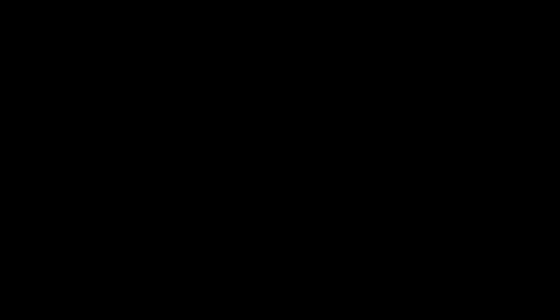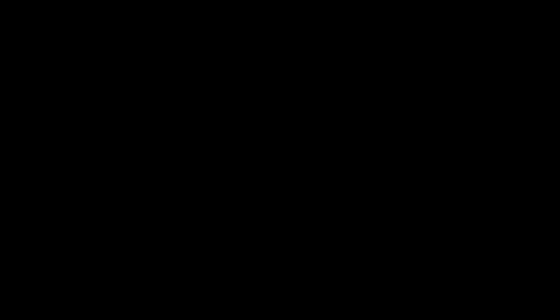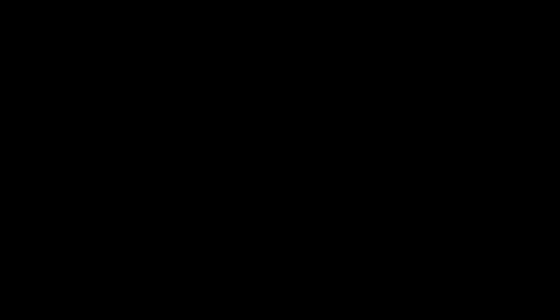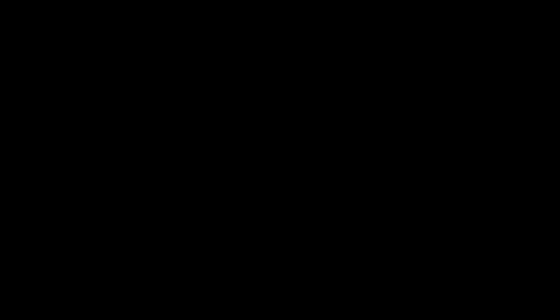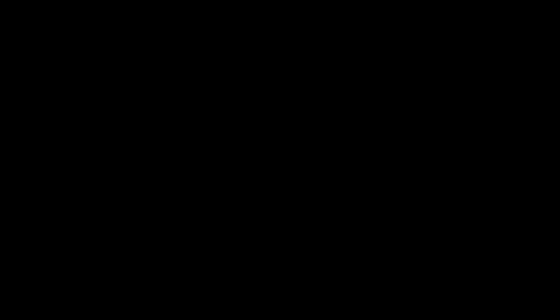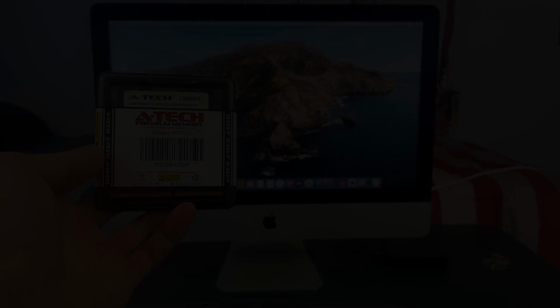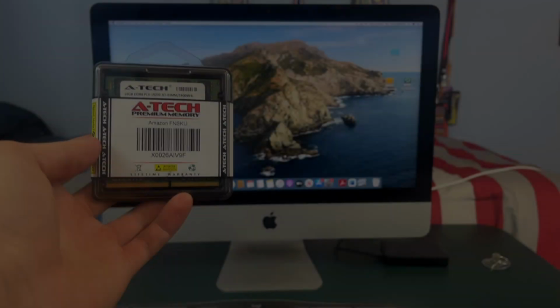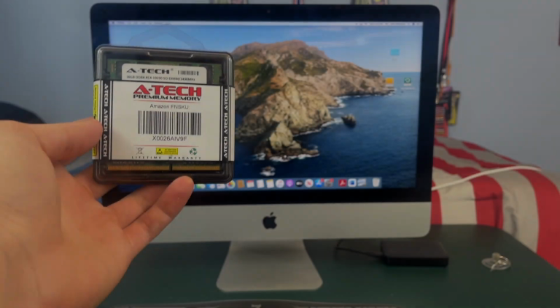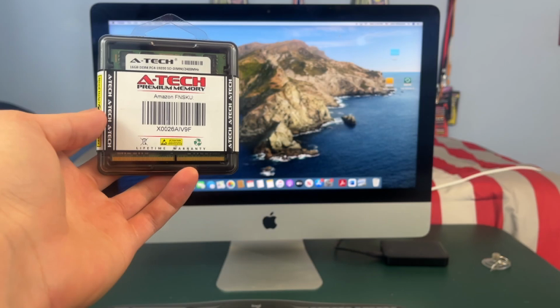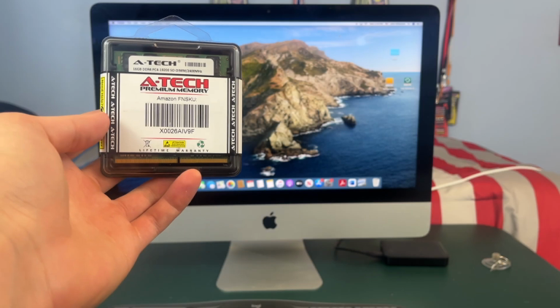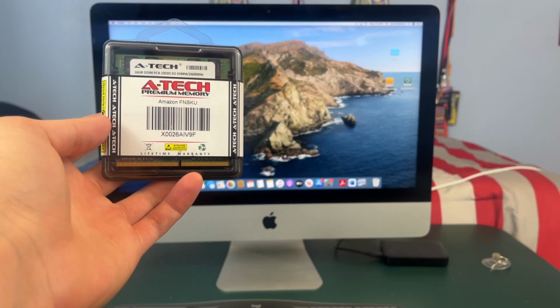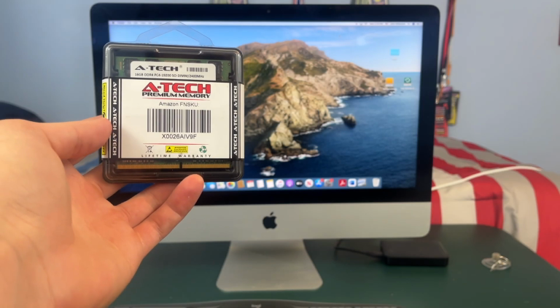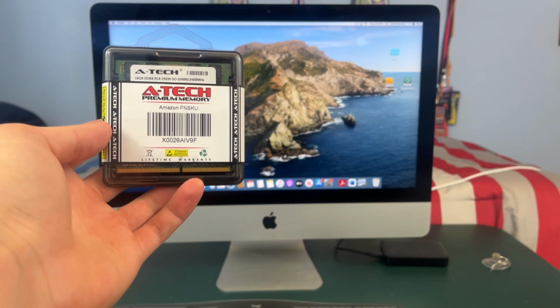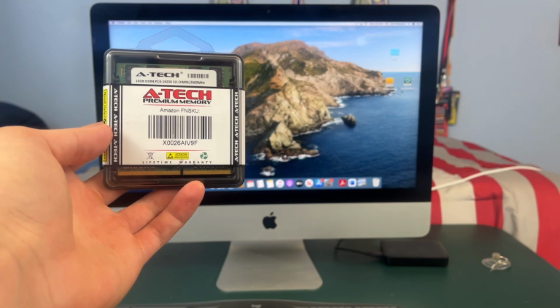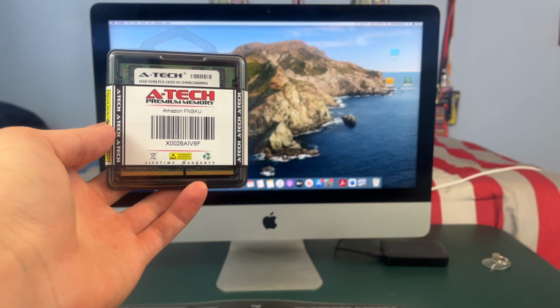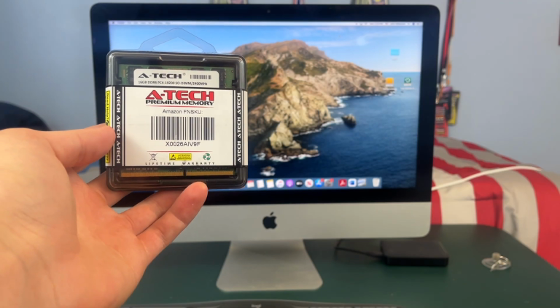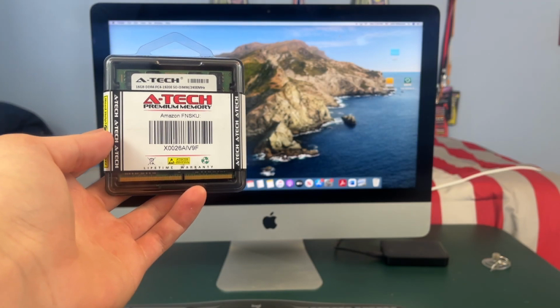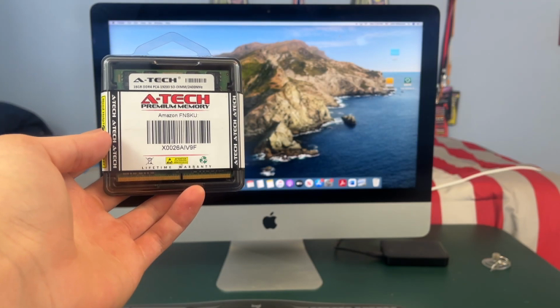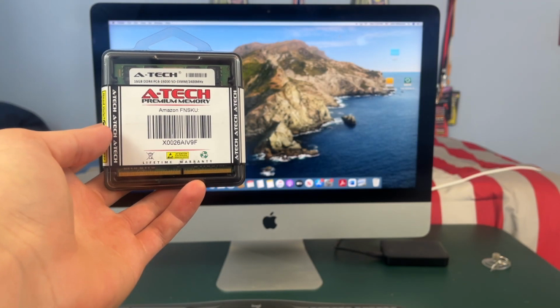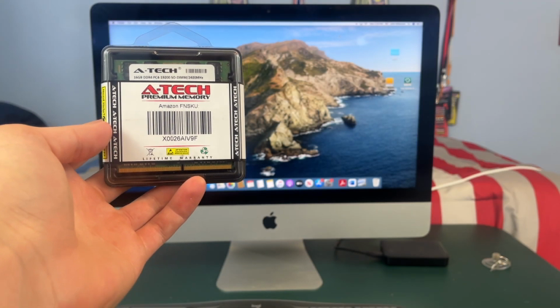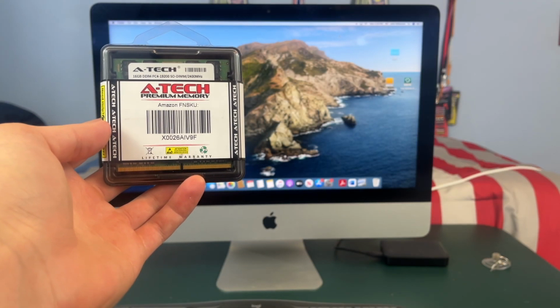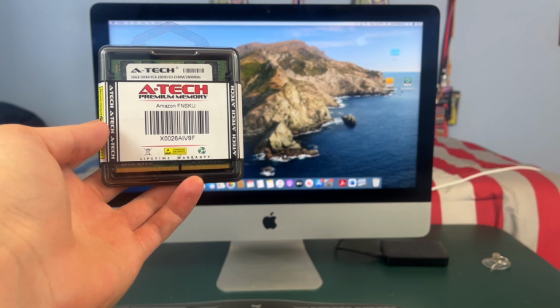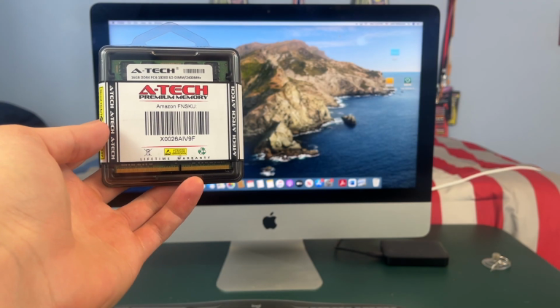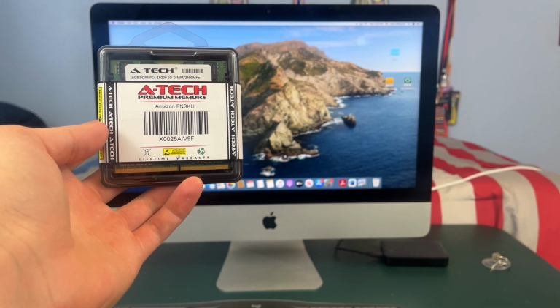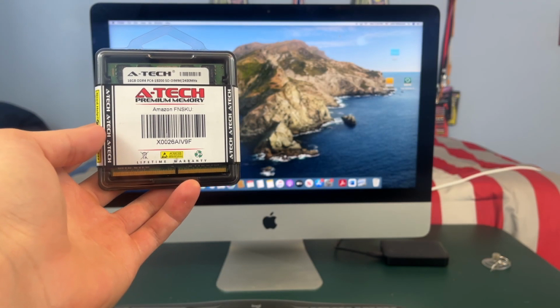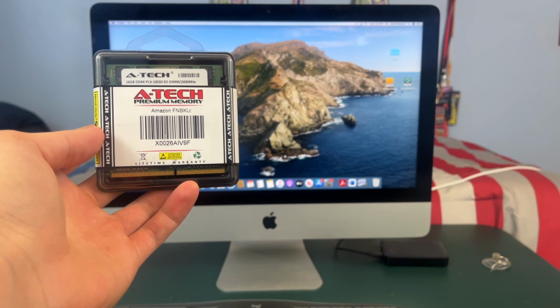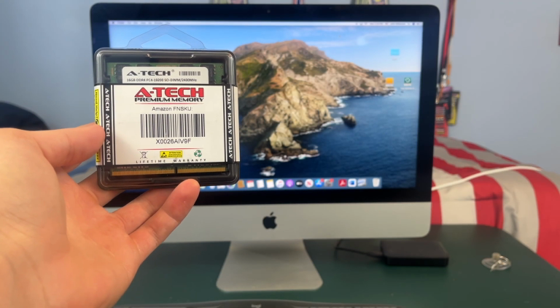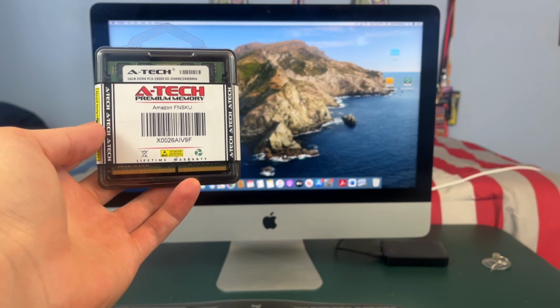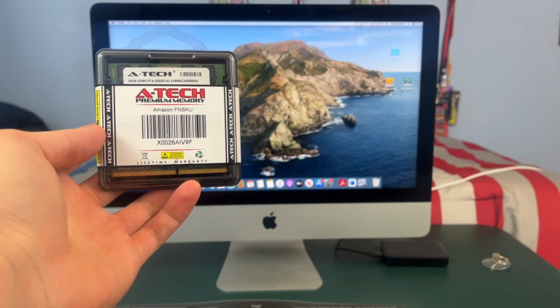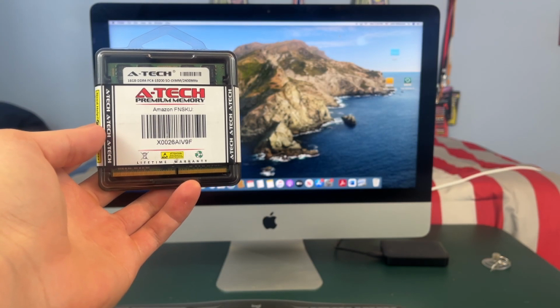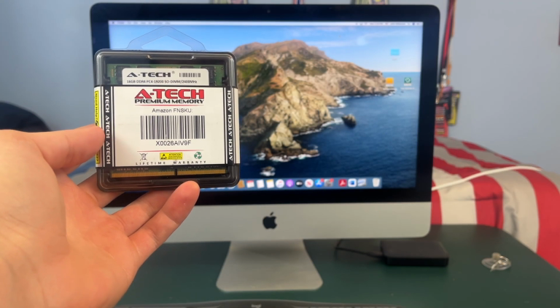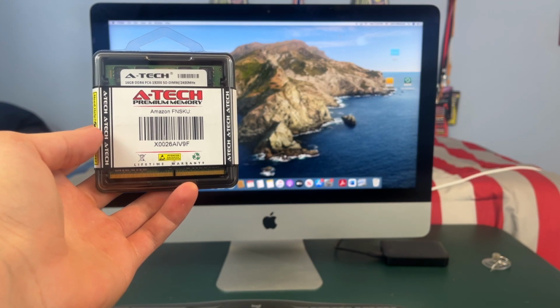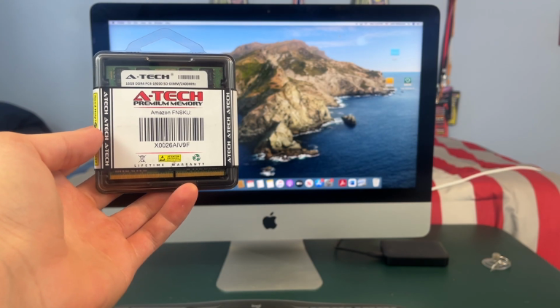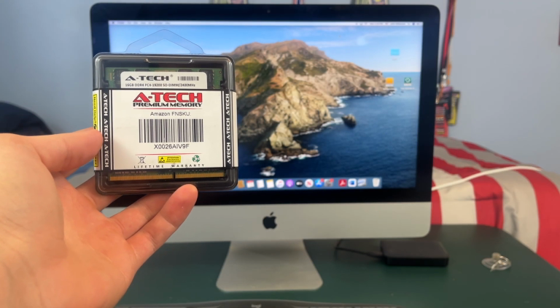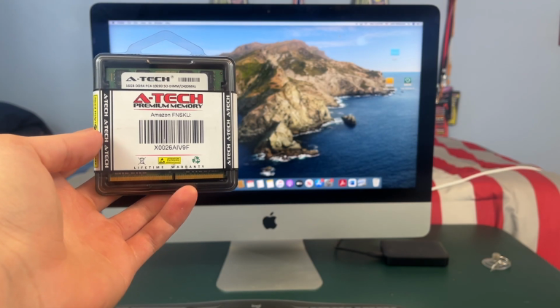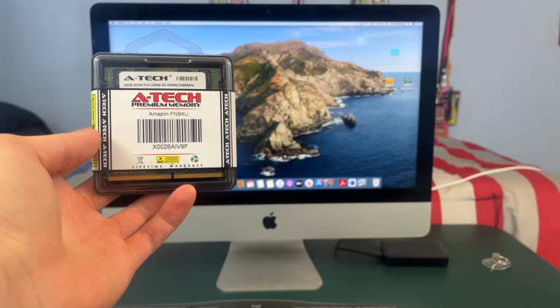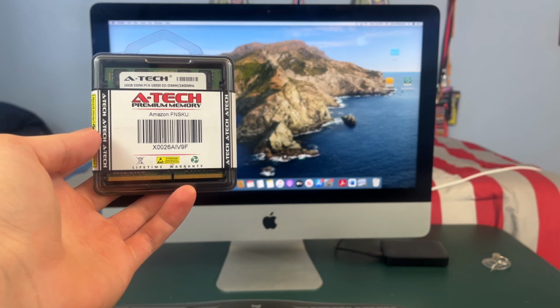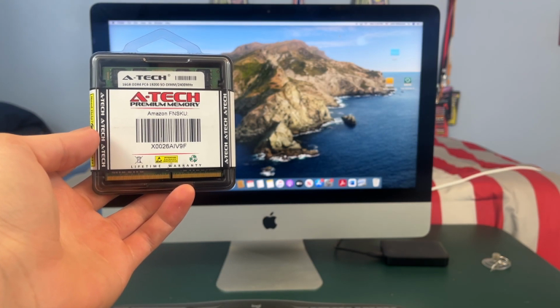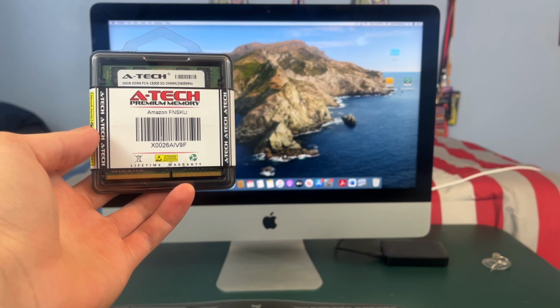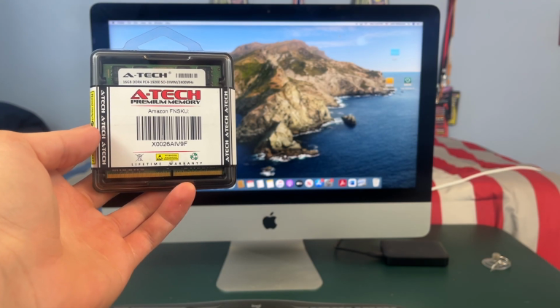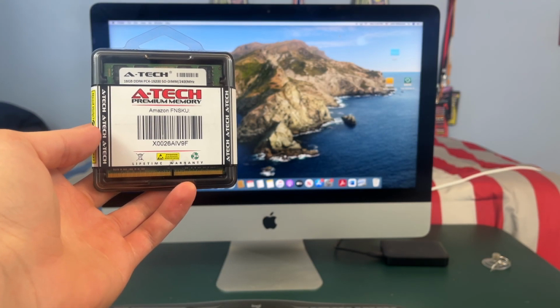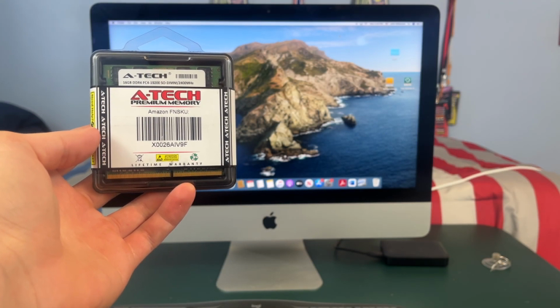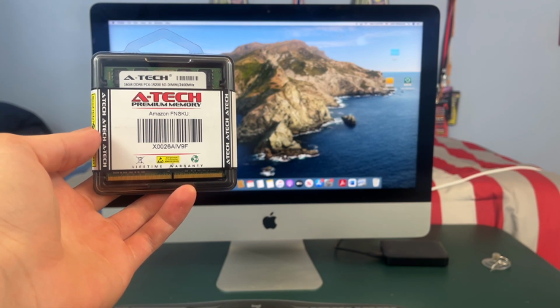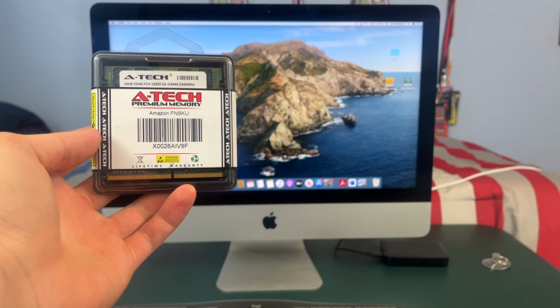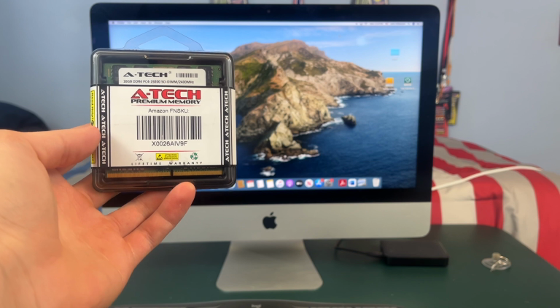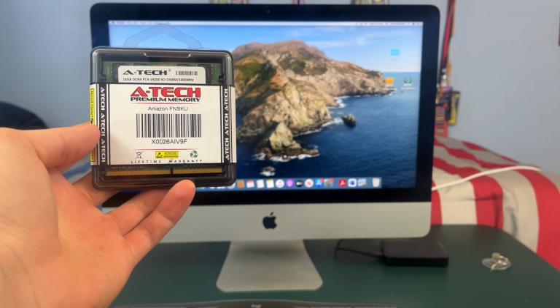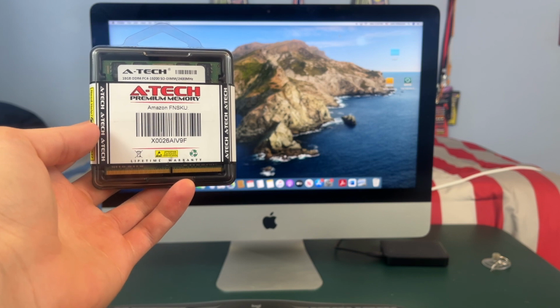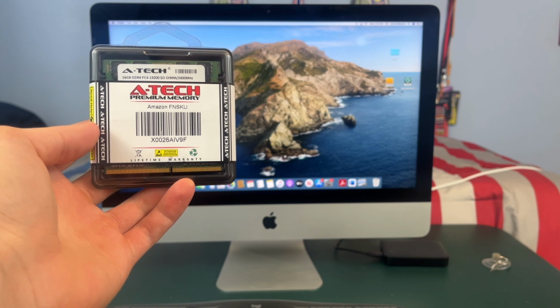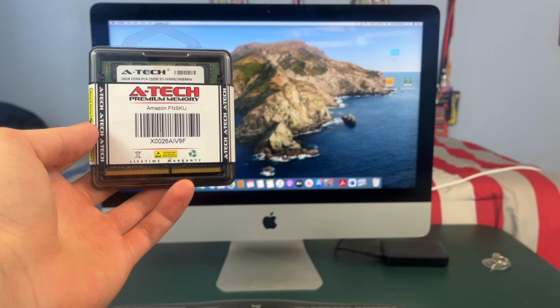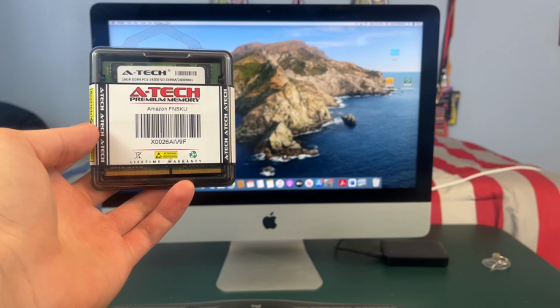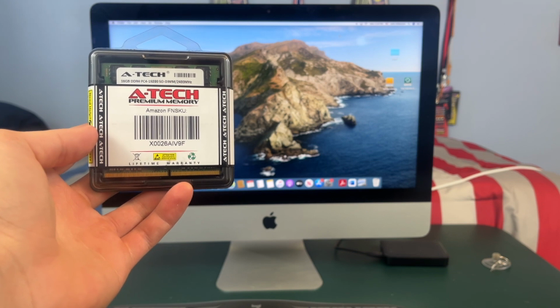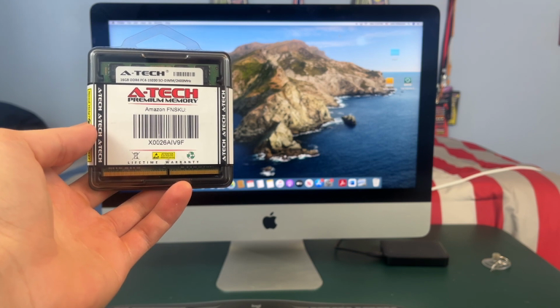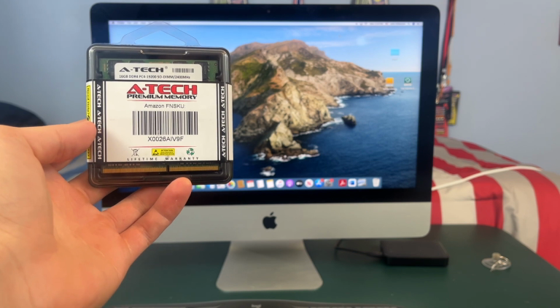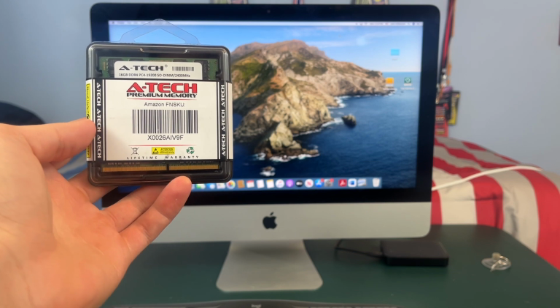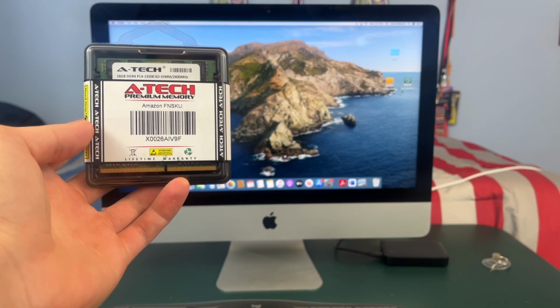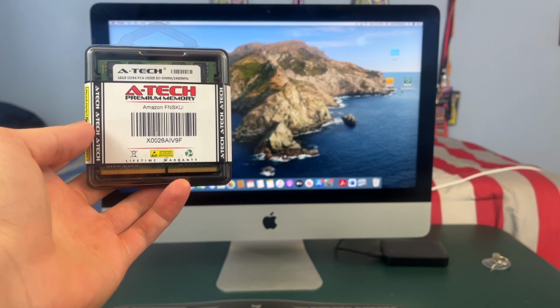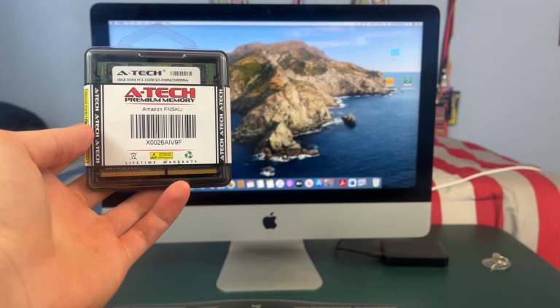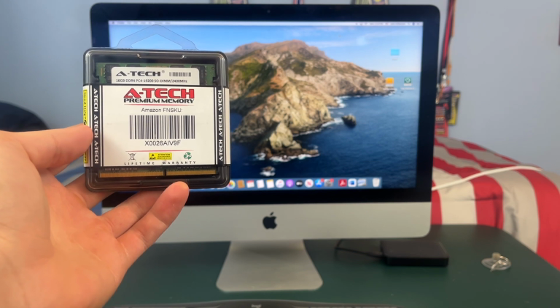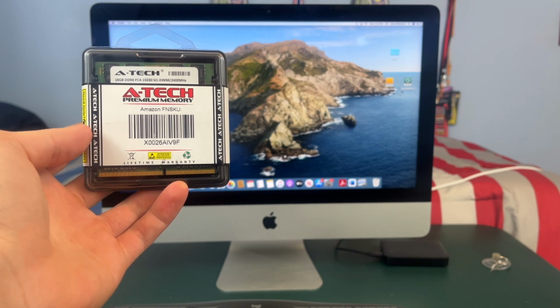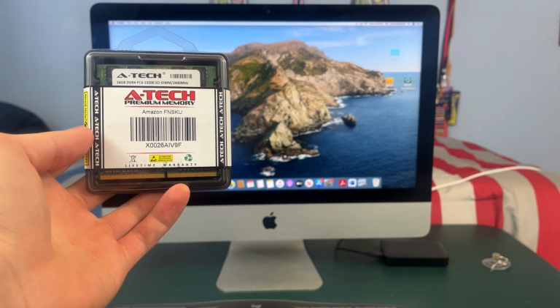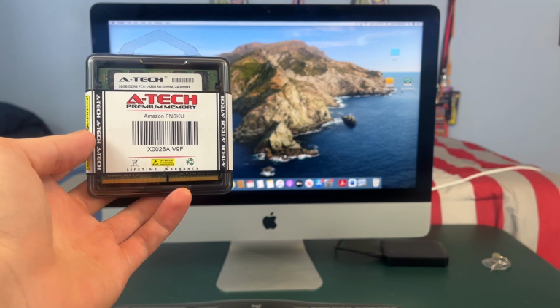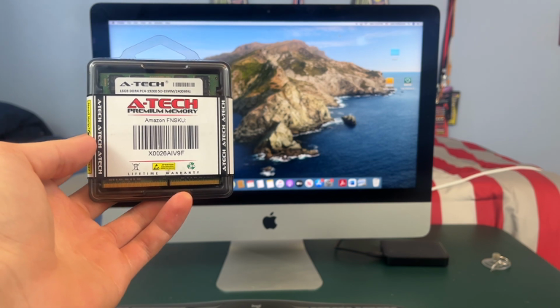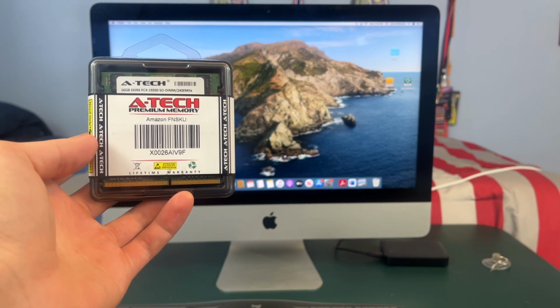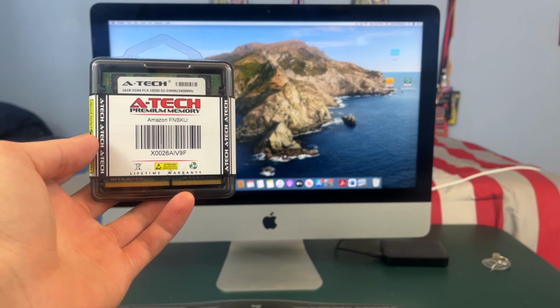Hey guys, this is TechItOut and today I'm going to be showing you how to upgrade or replace the memory in your 4K 2017 iMac.